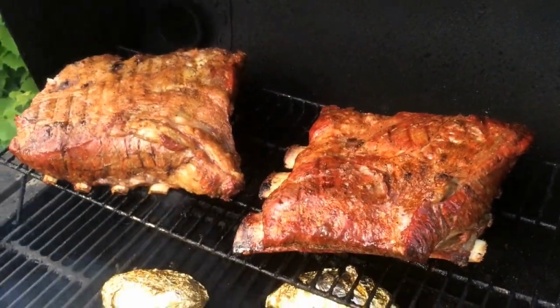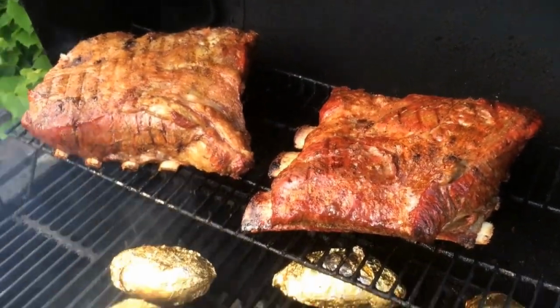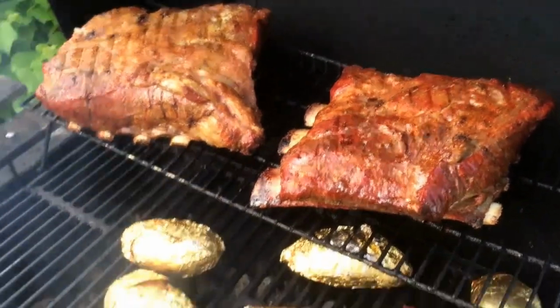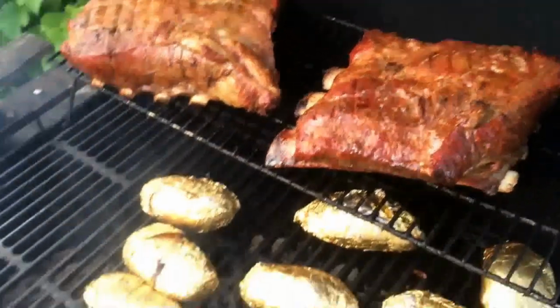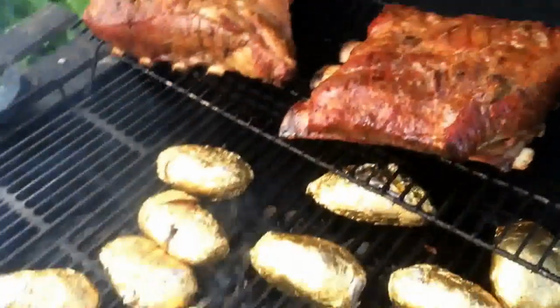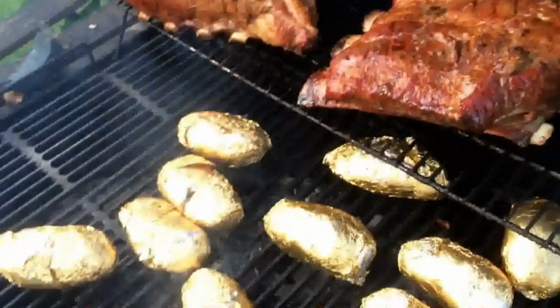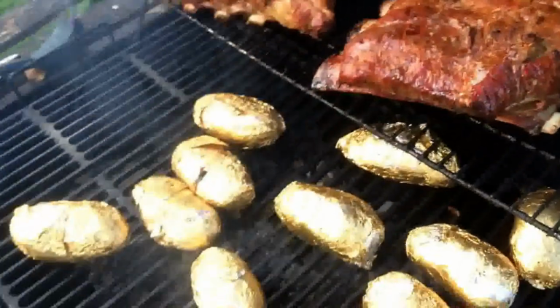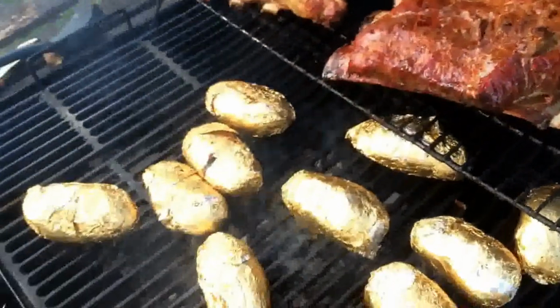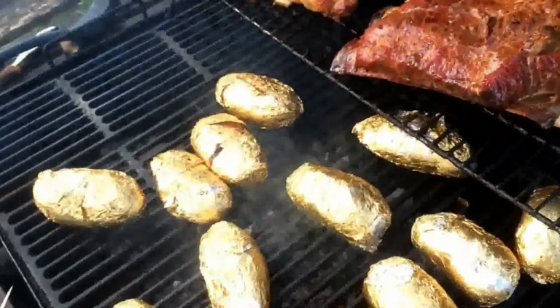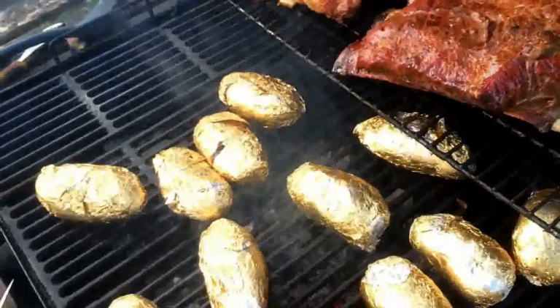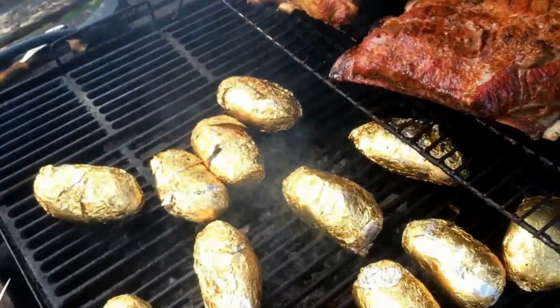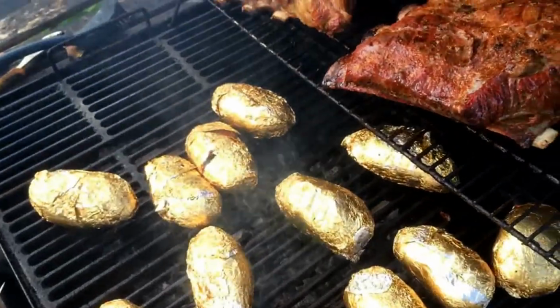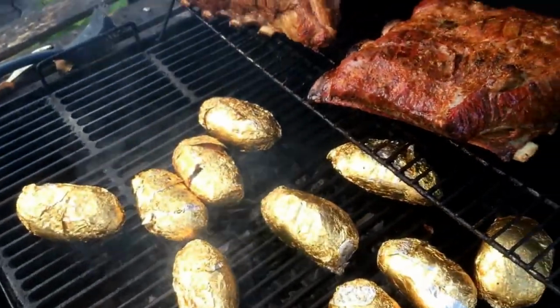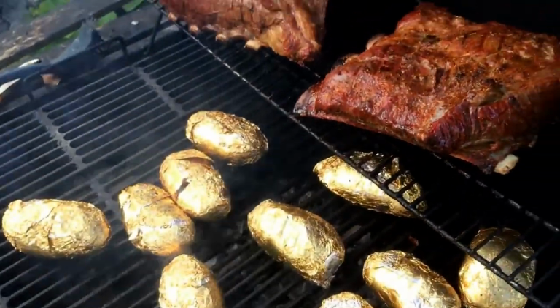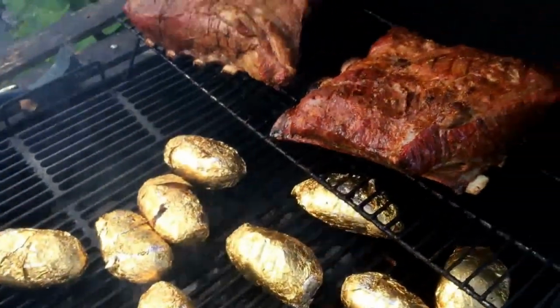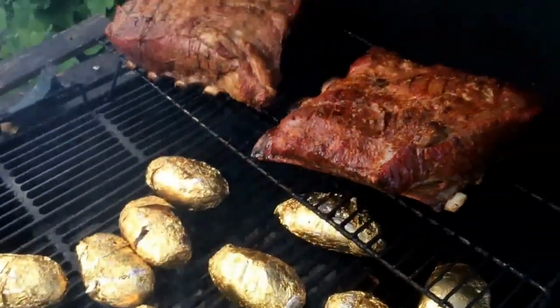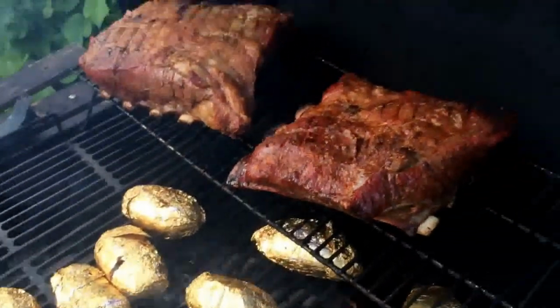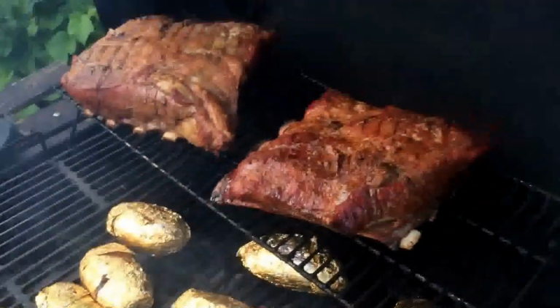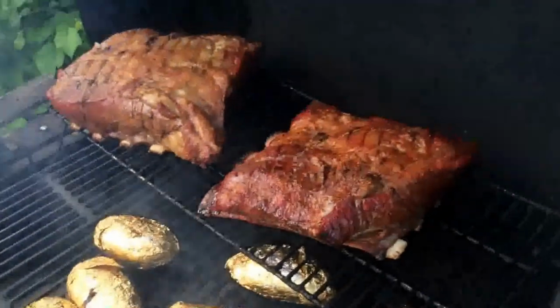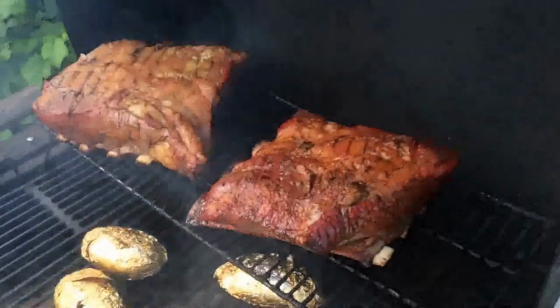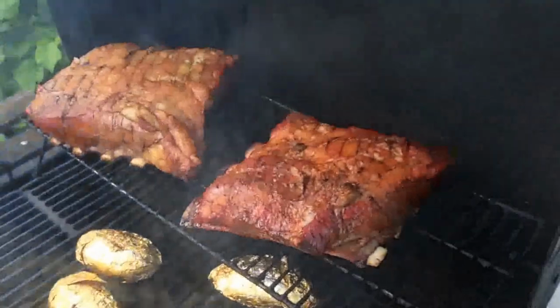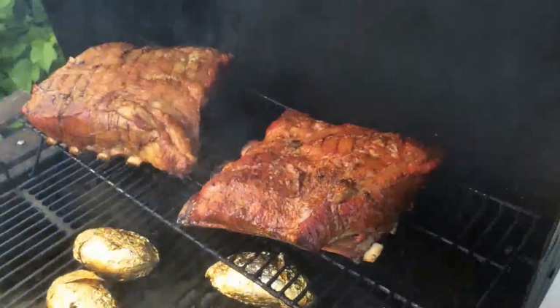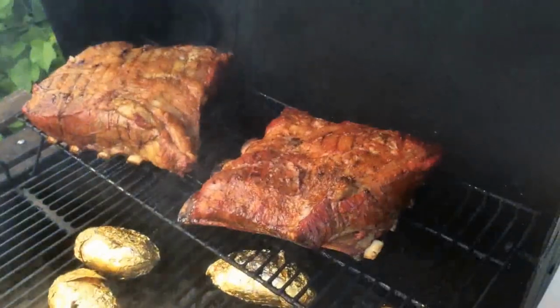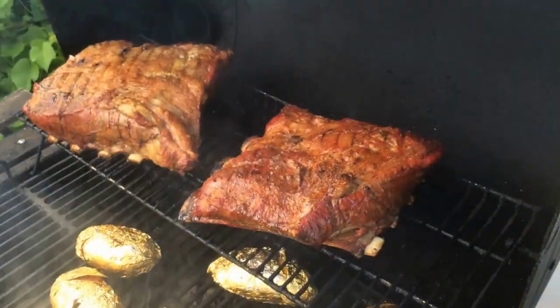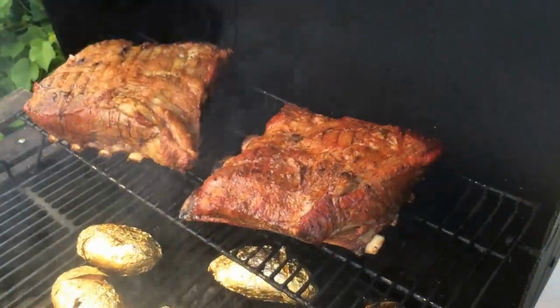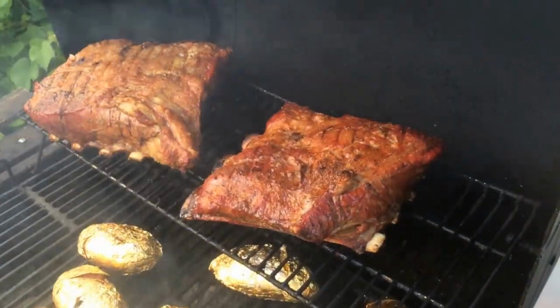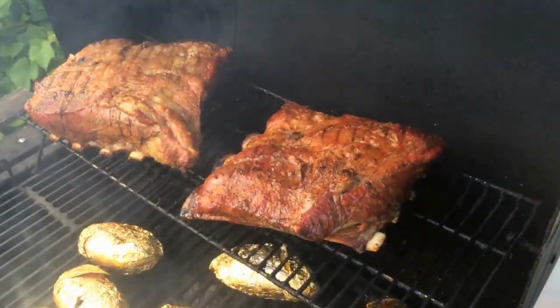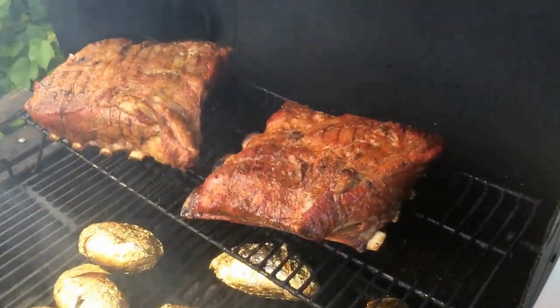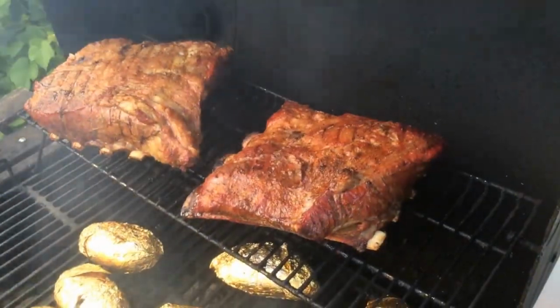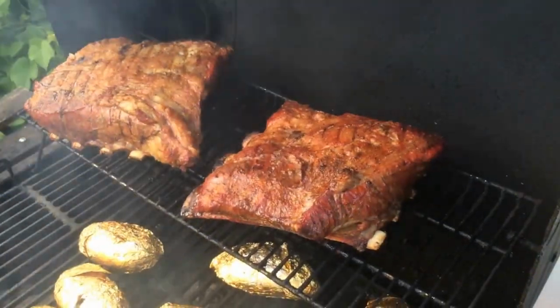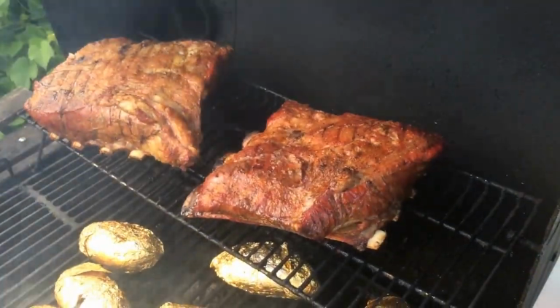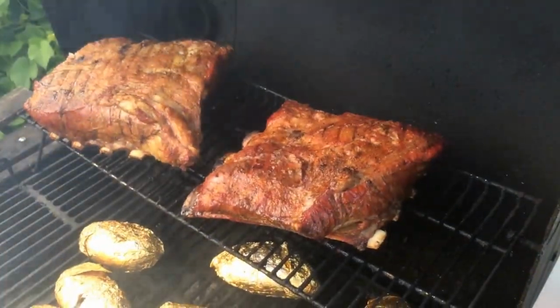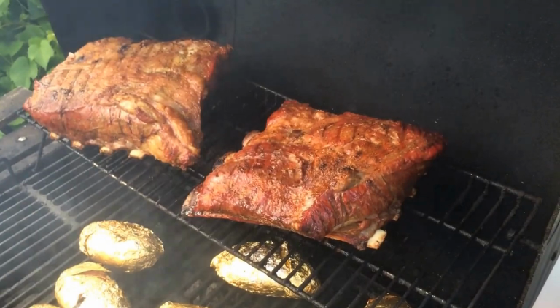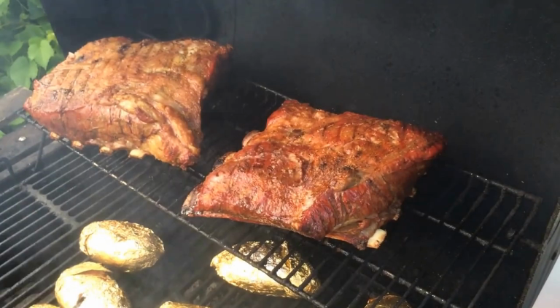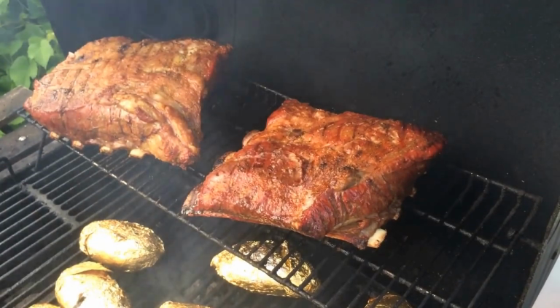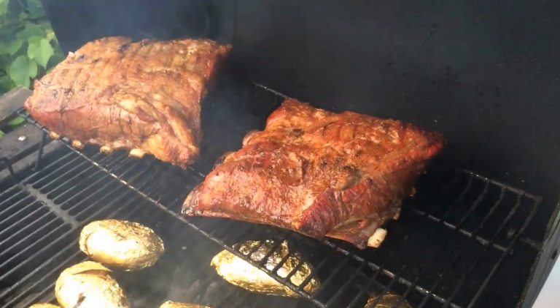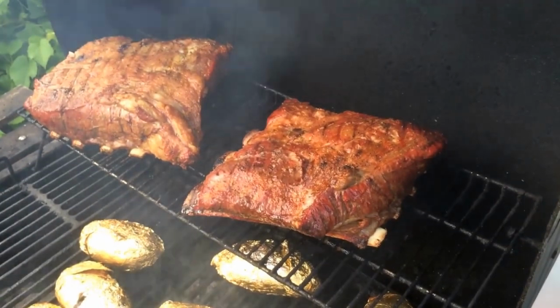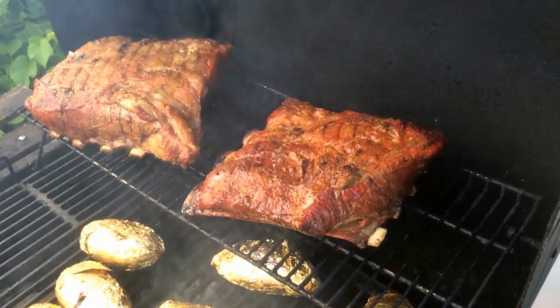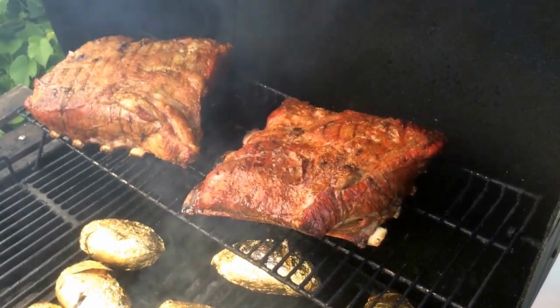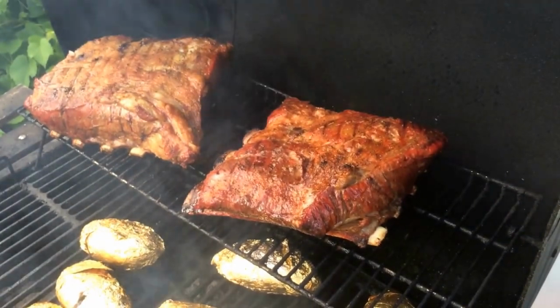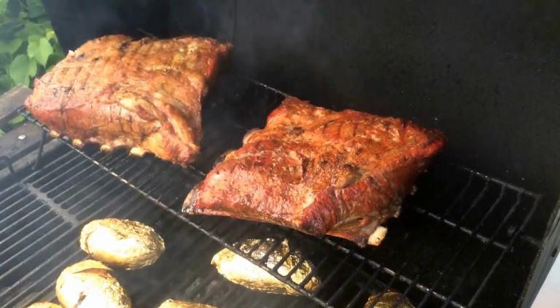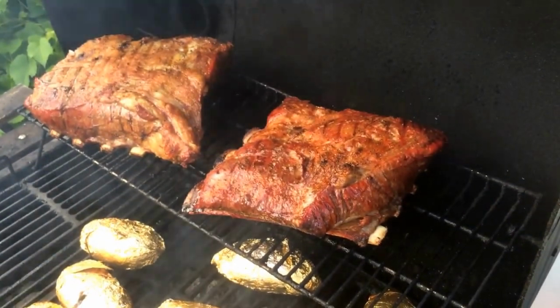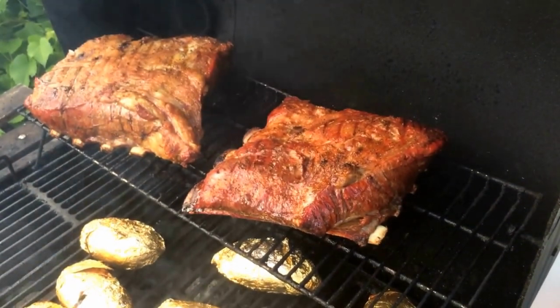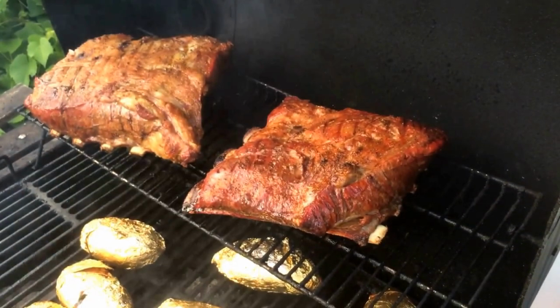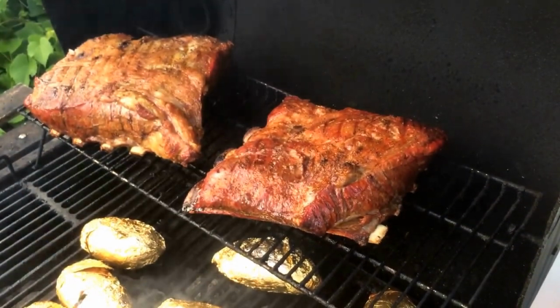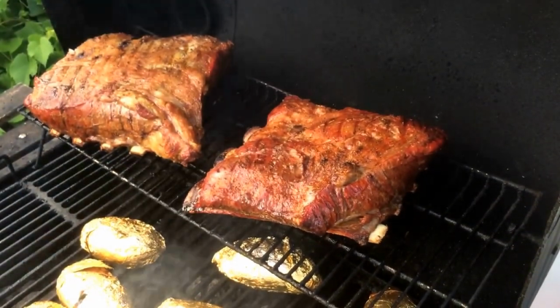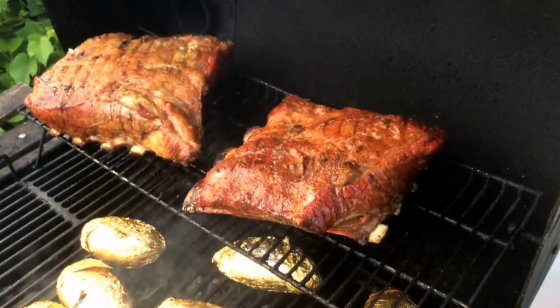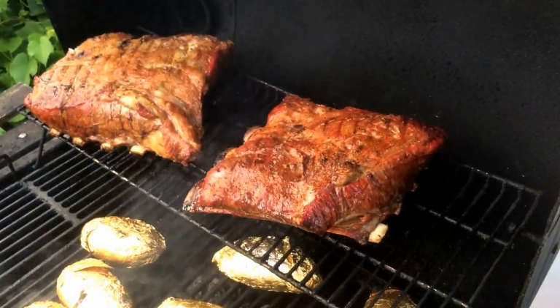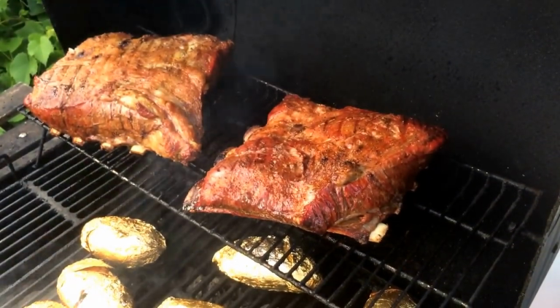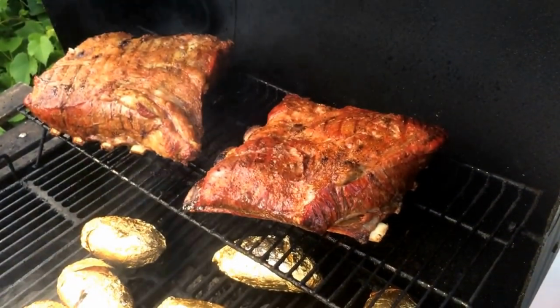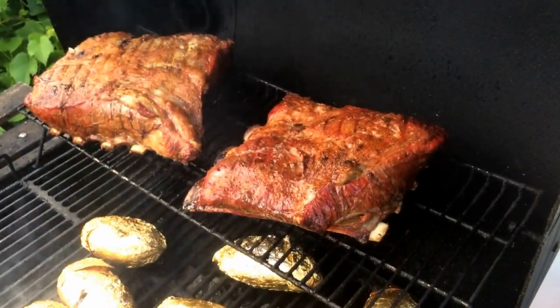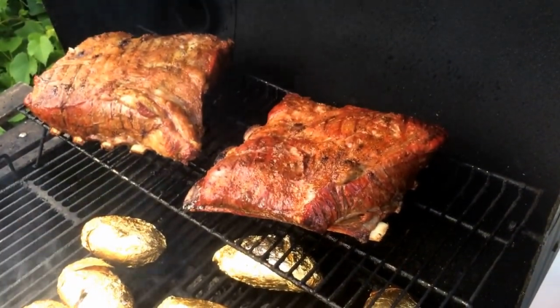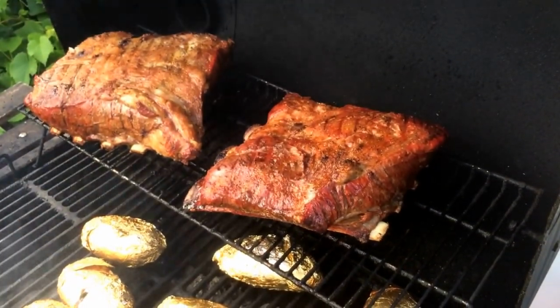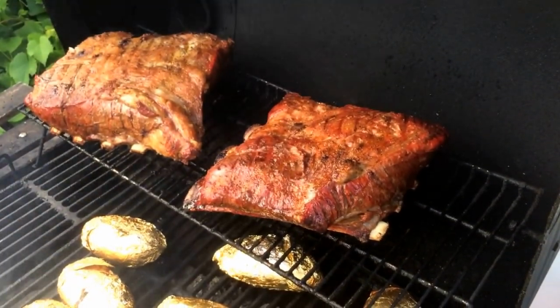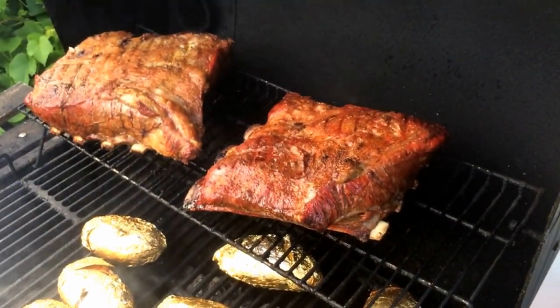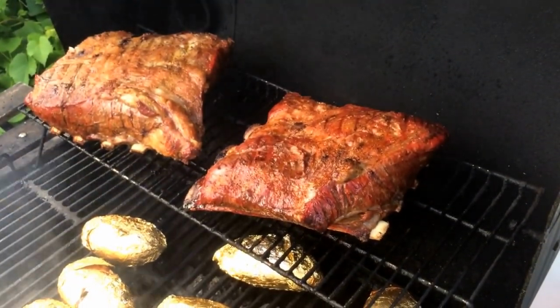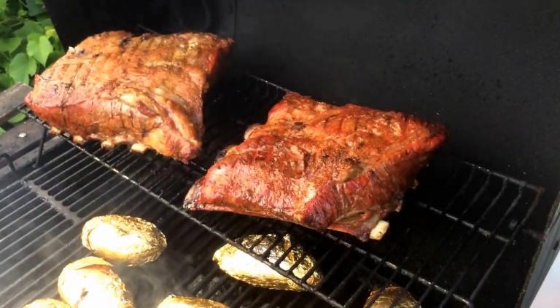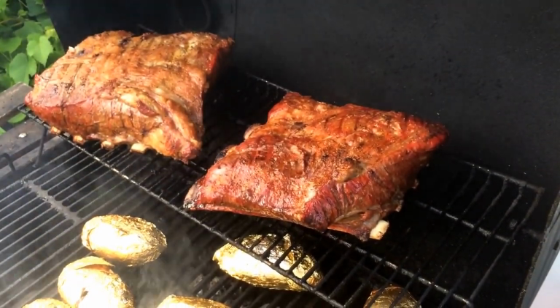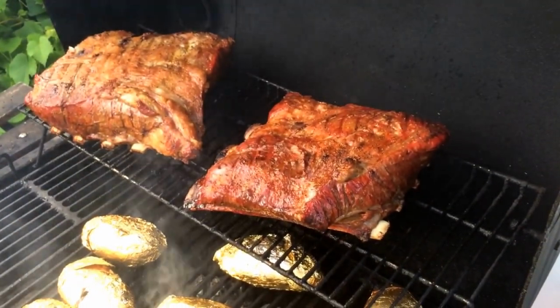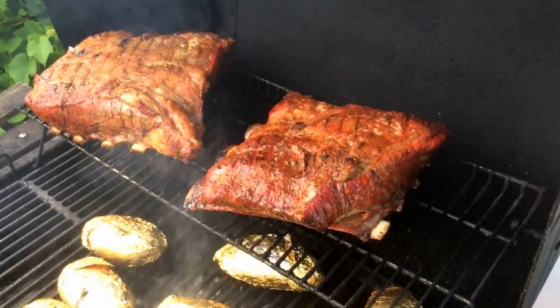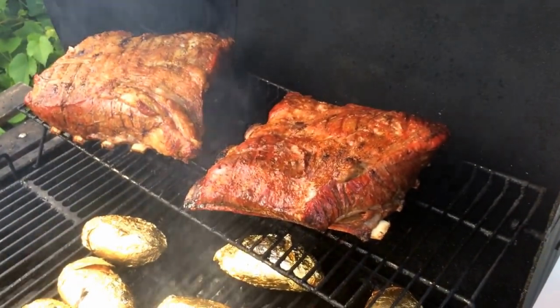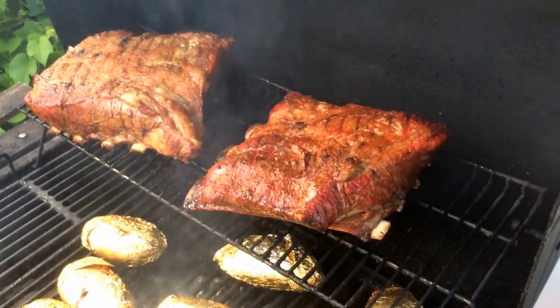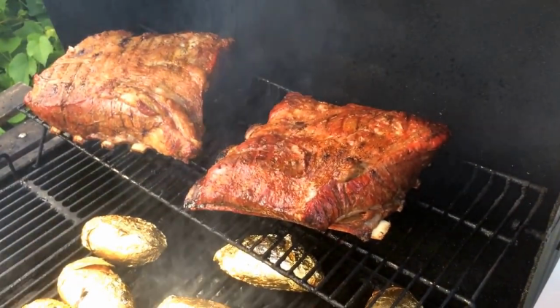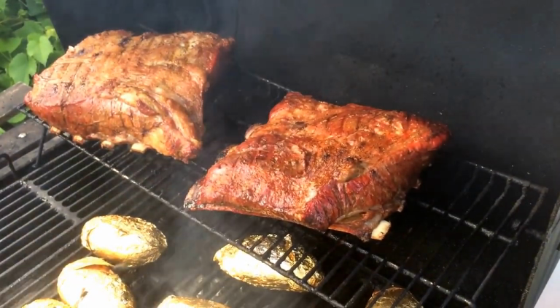They're starting to get some heat on them now. We'll have them done in about another half hour, and then we'll get to taste these nice big beef ribs.